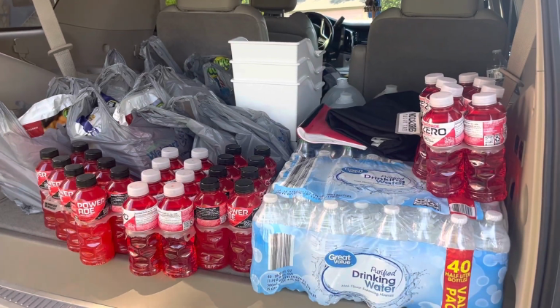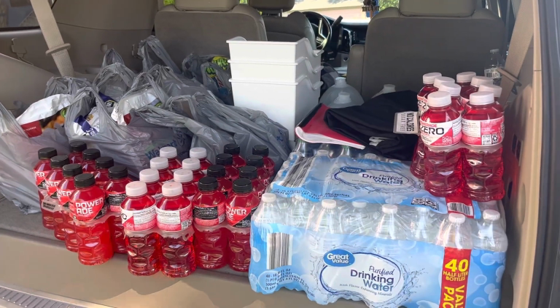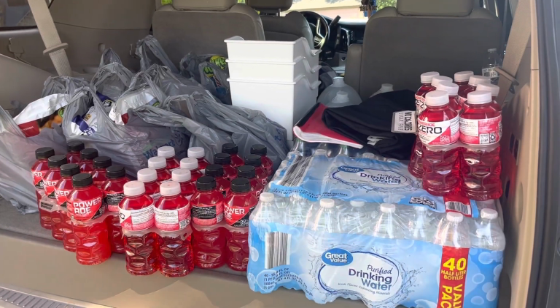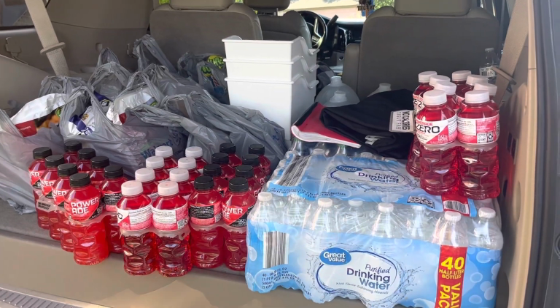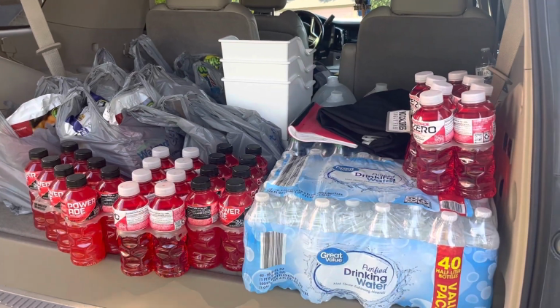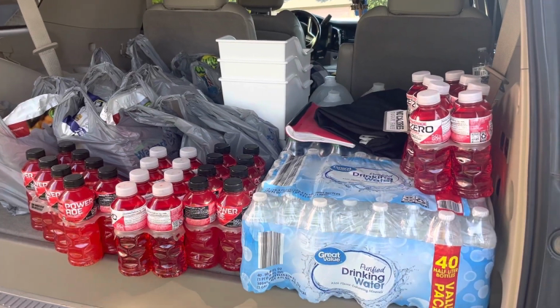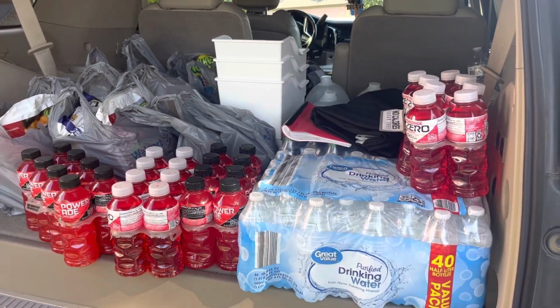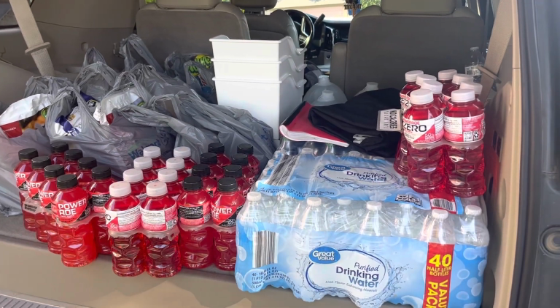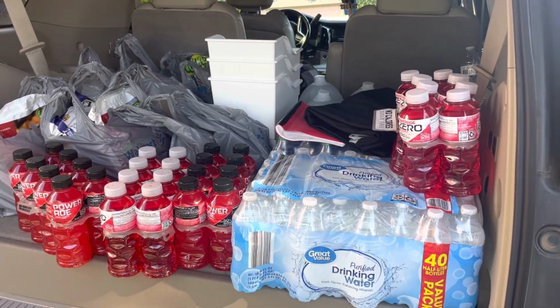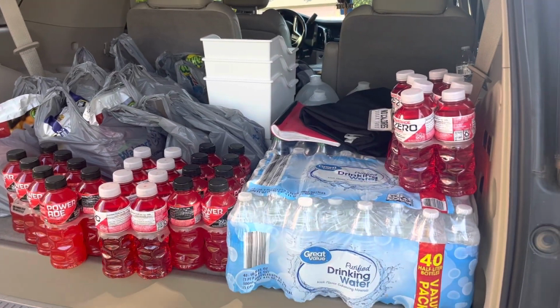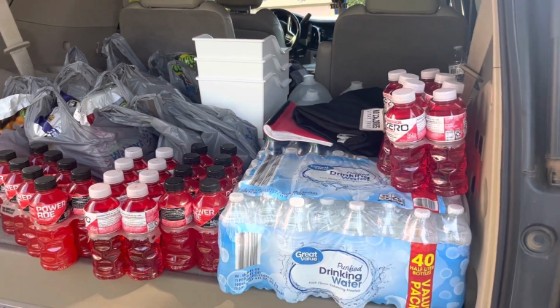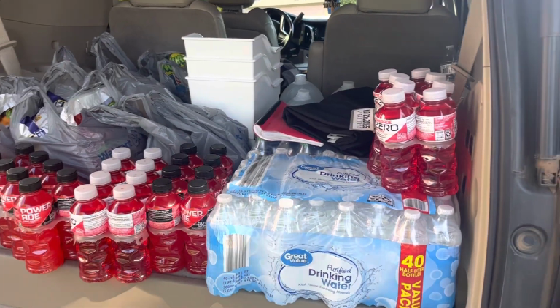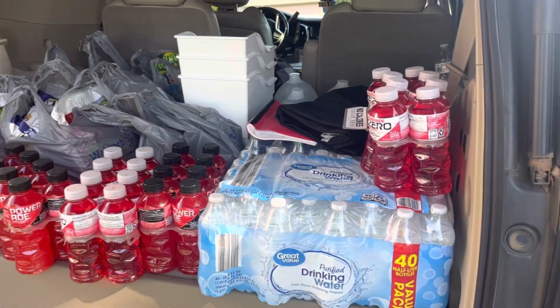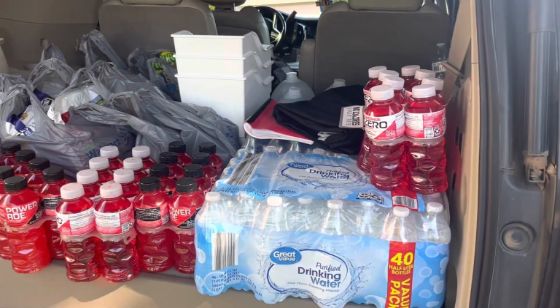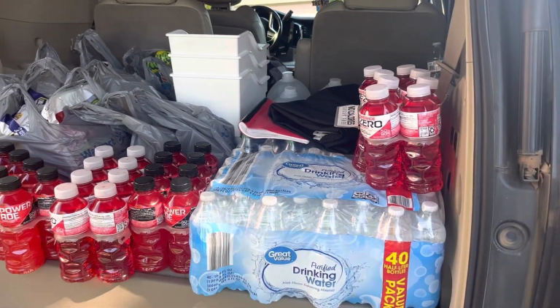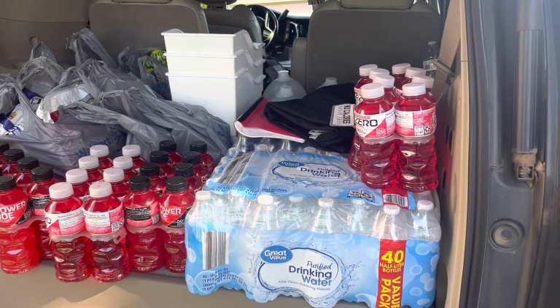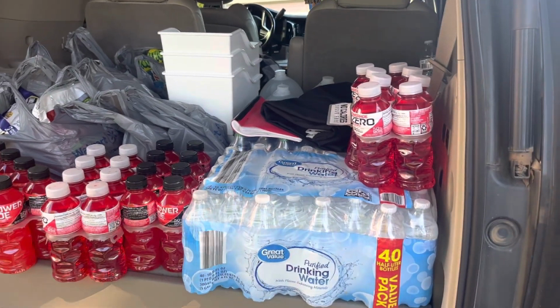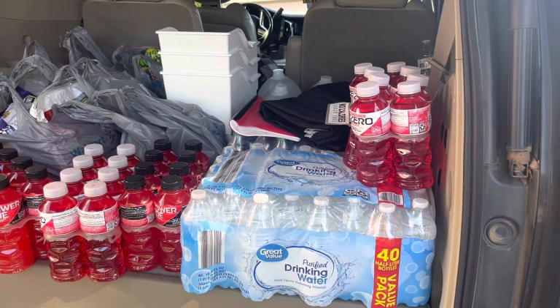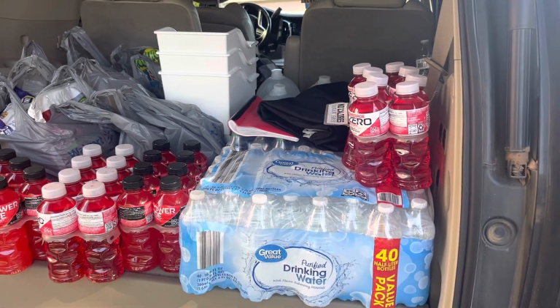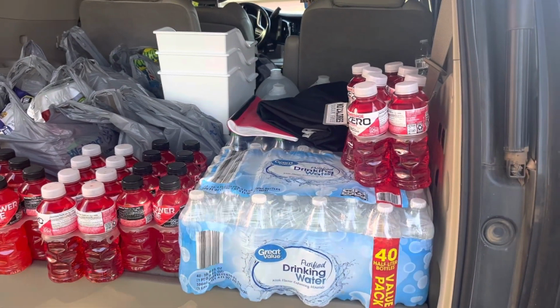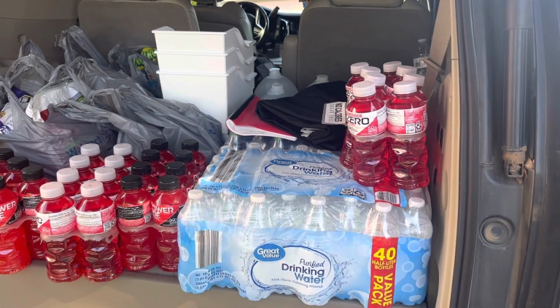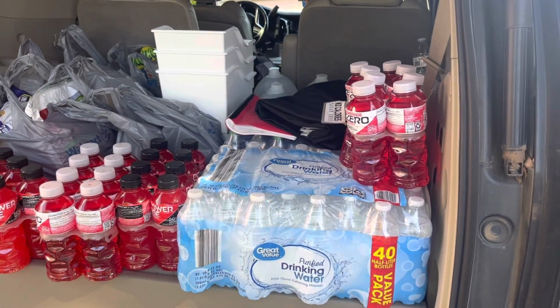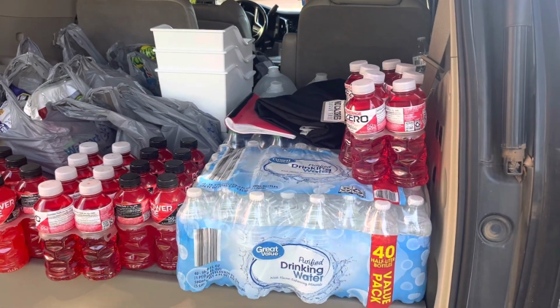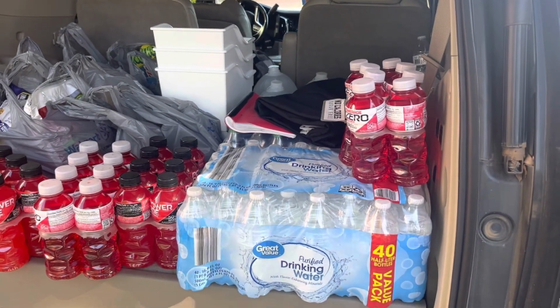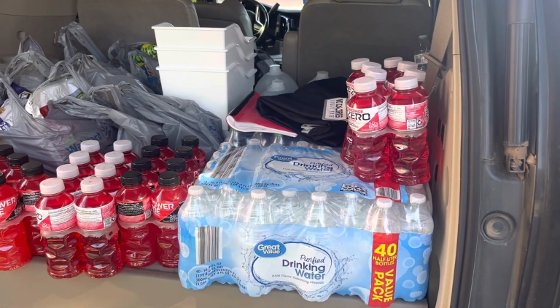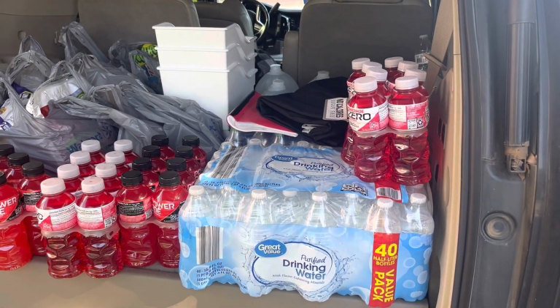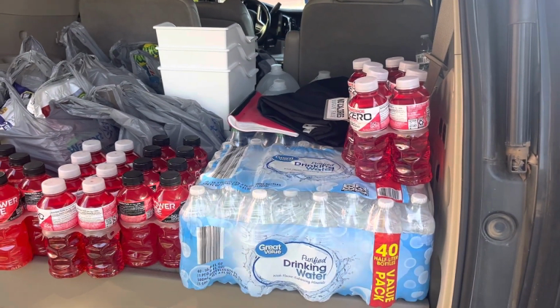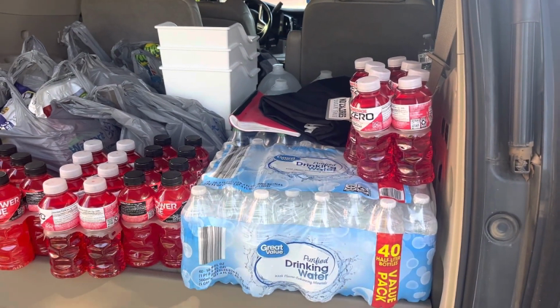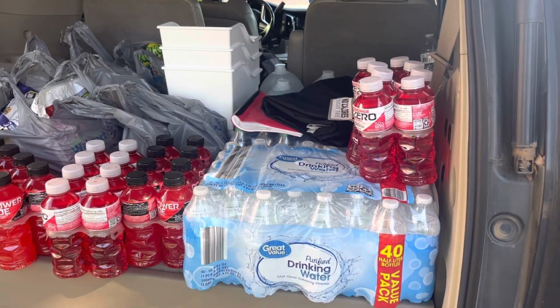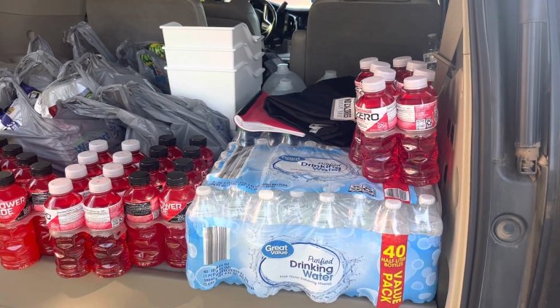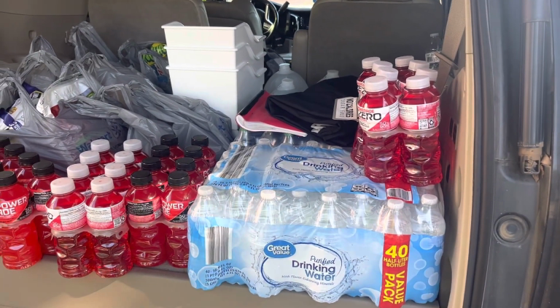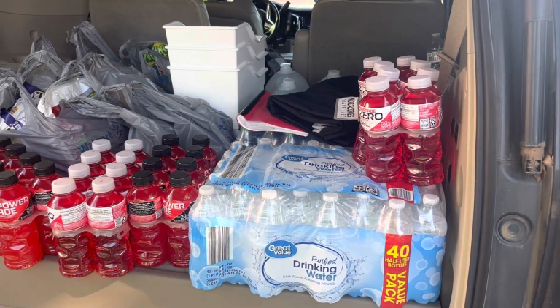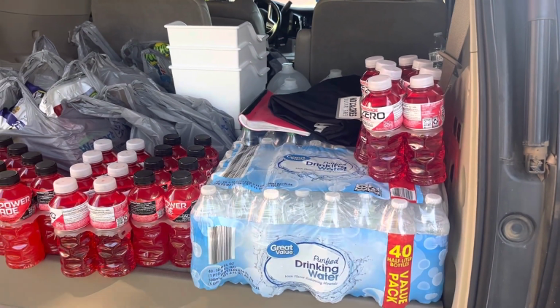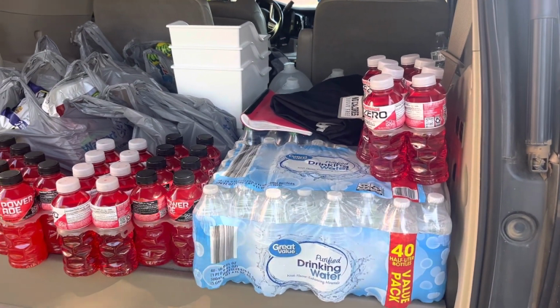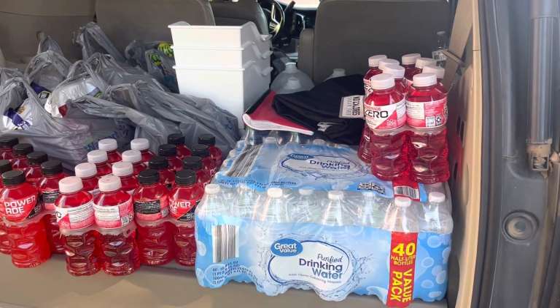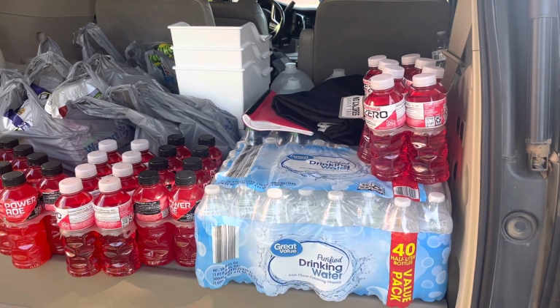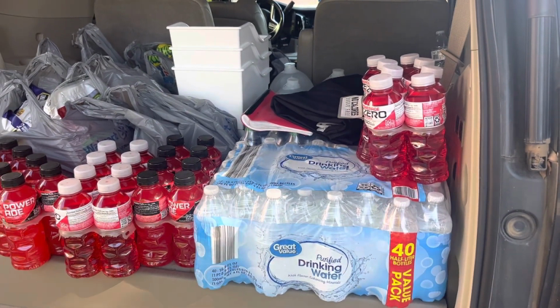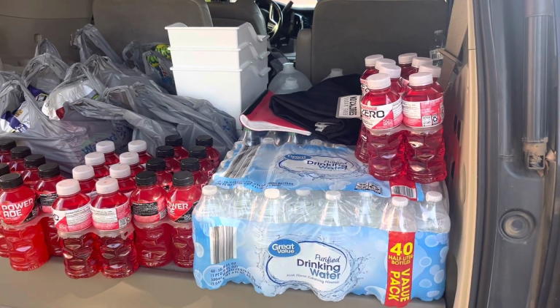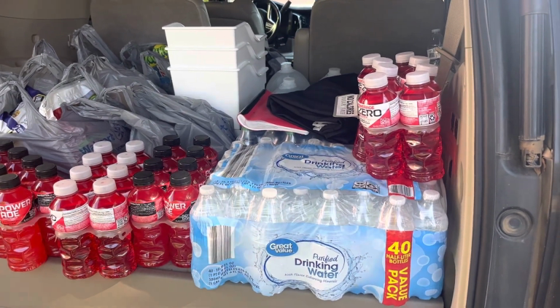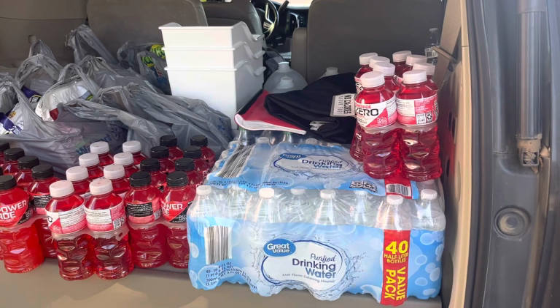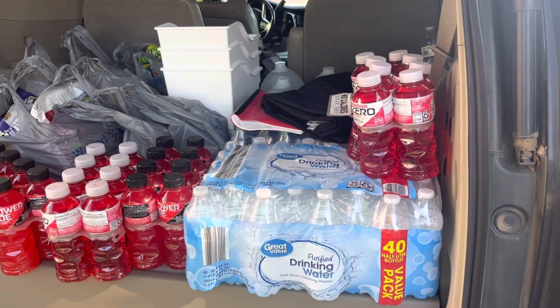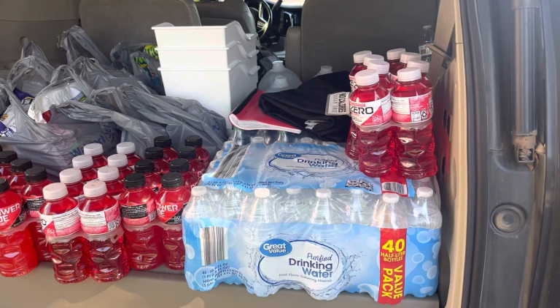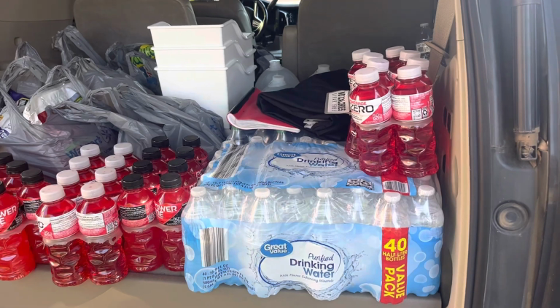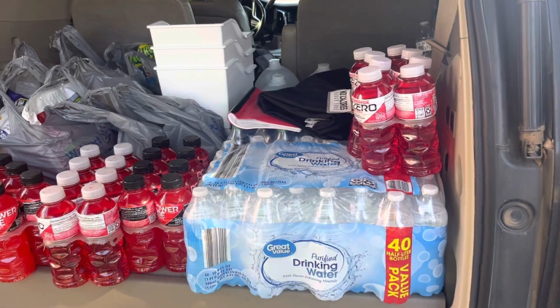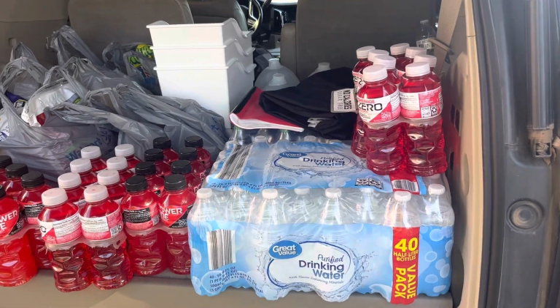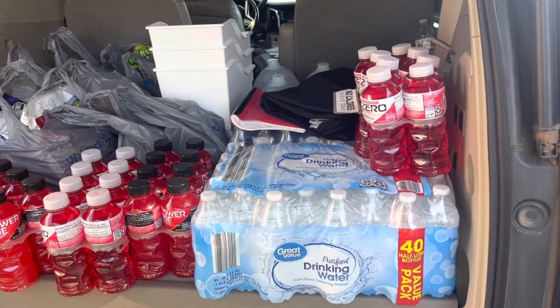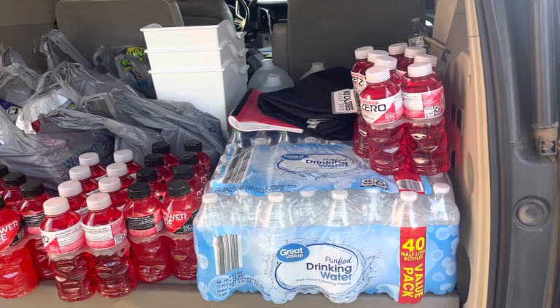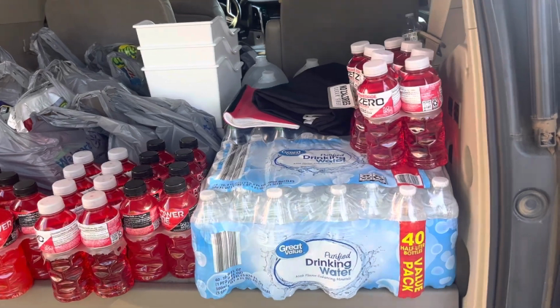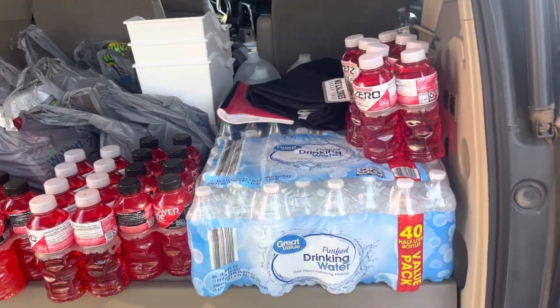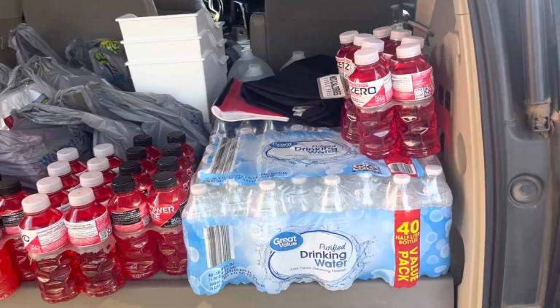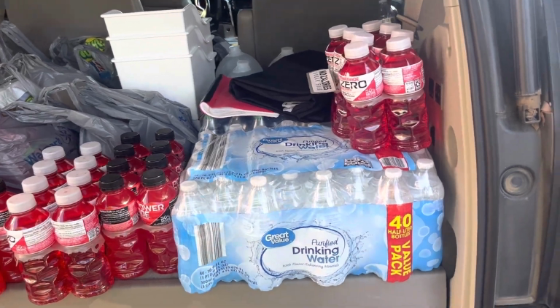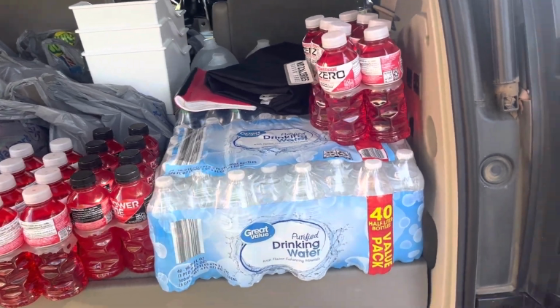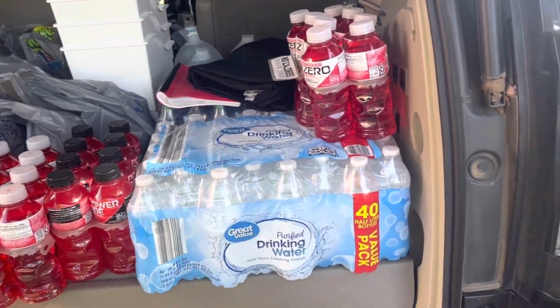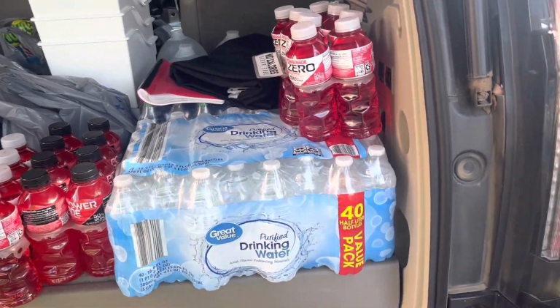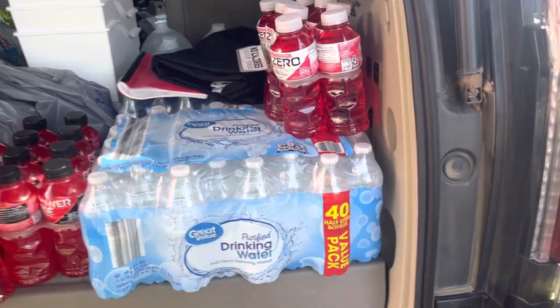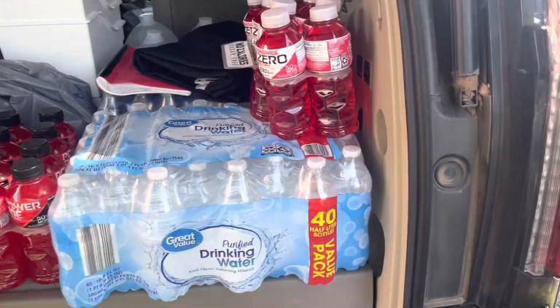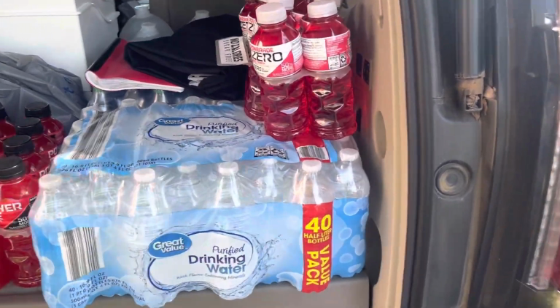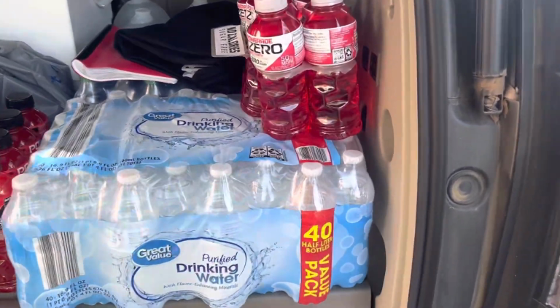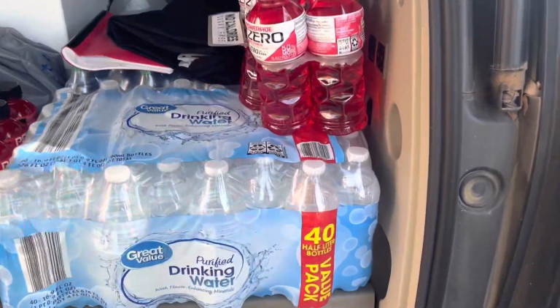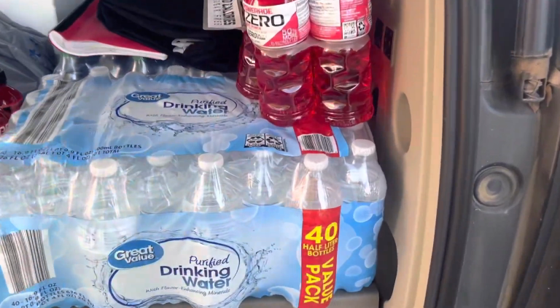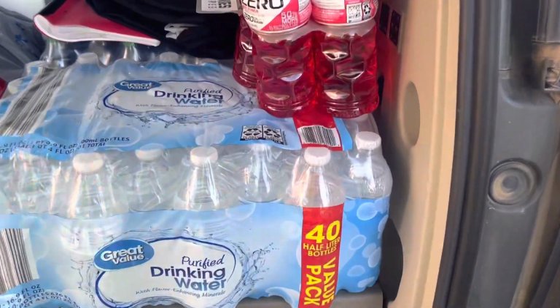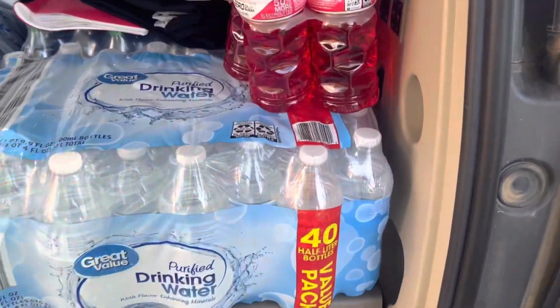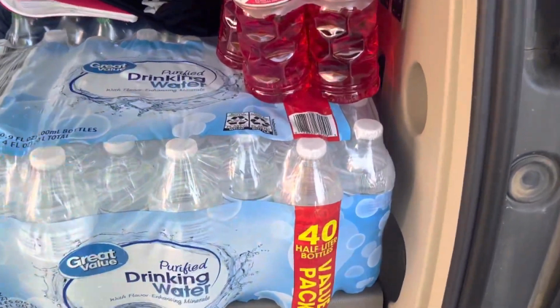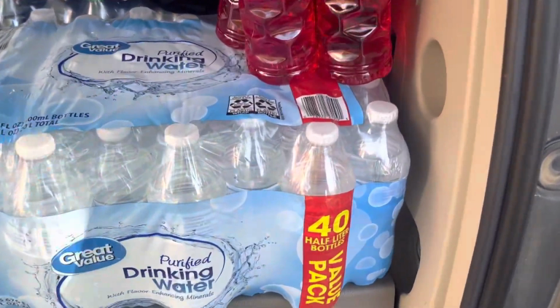Hi guys, welcome to another weekly Walmart grocery haul. Let's begin.